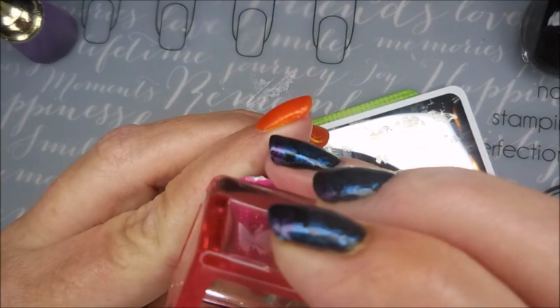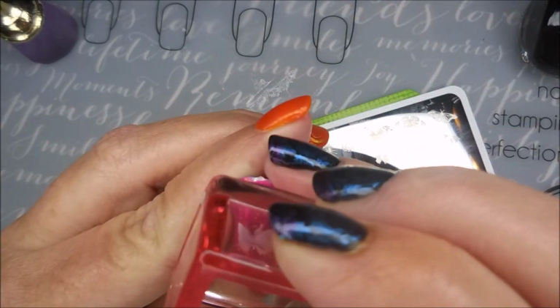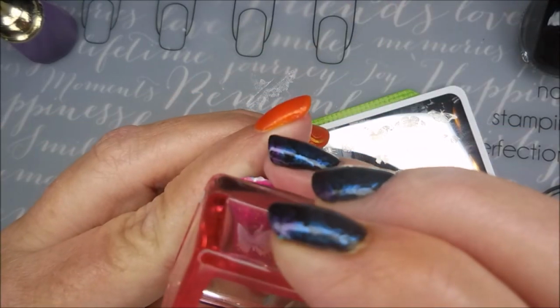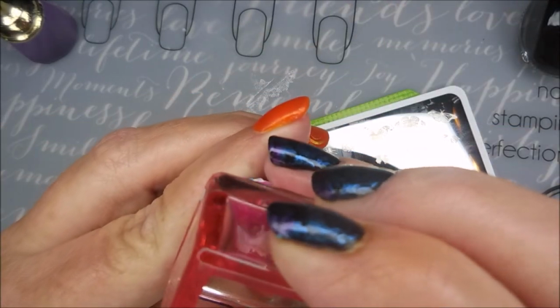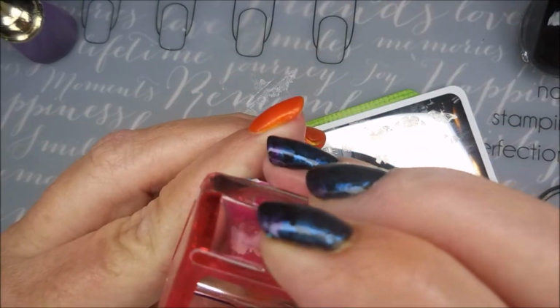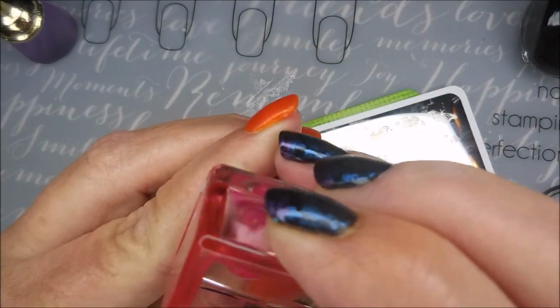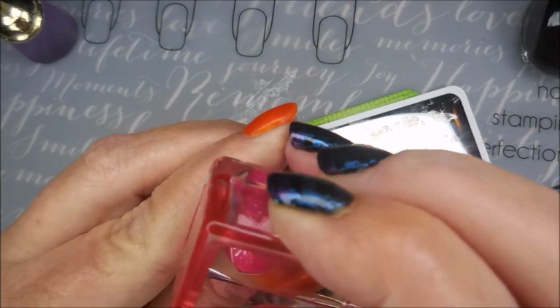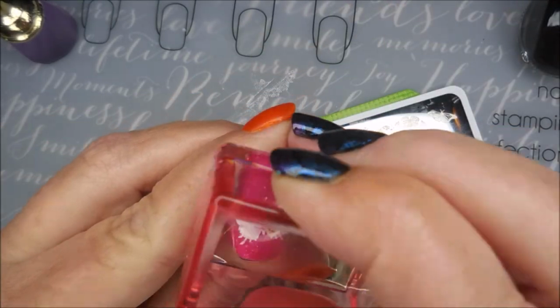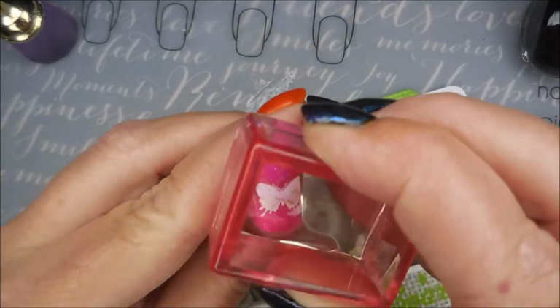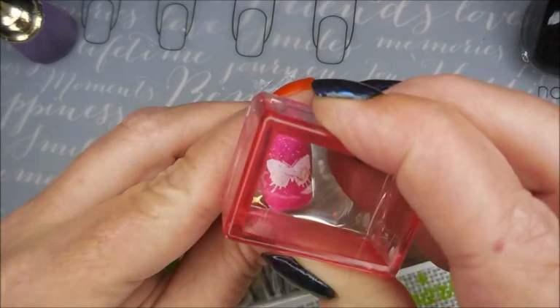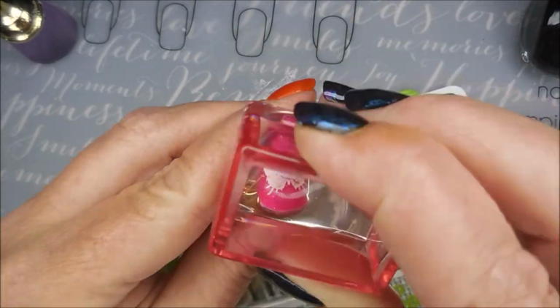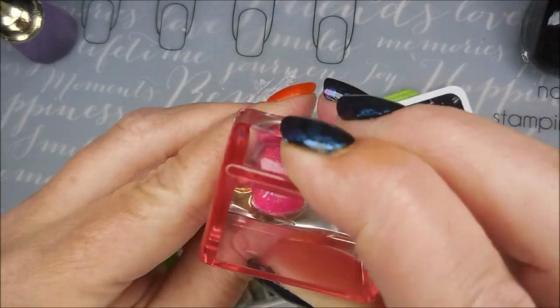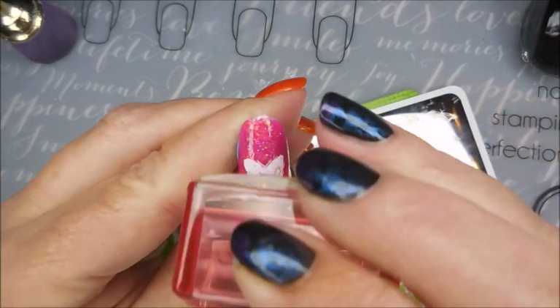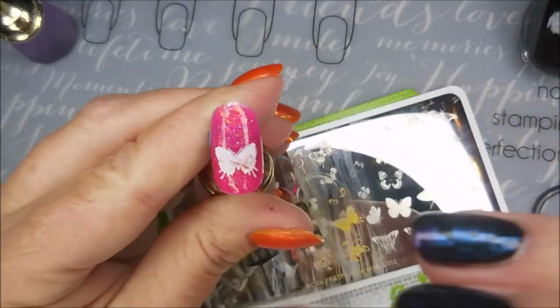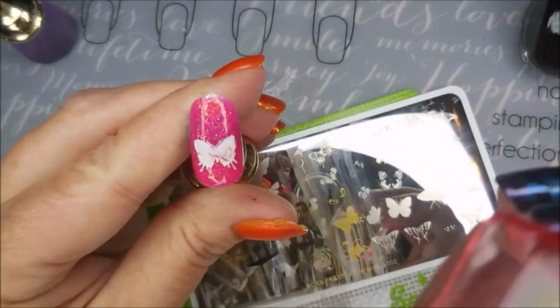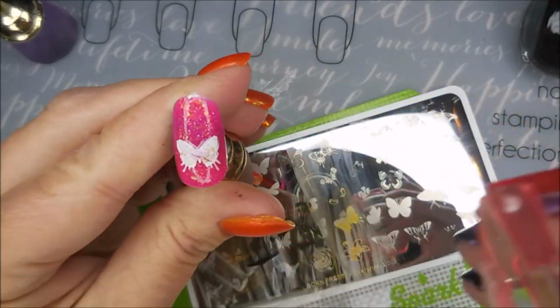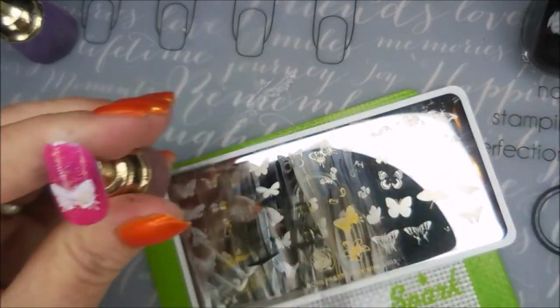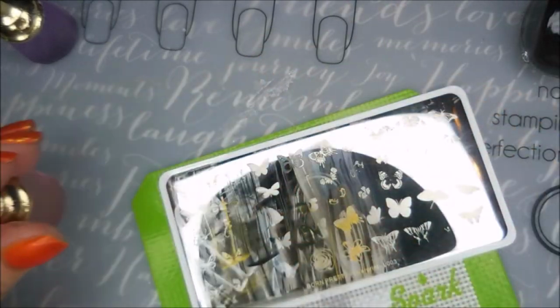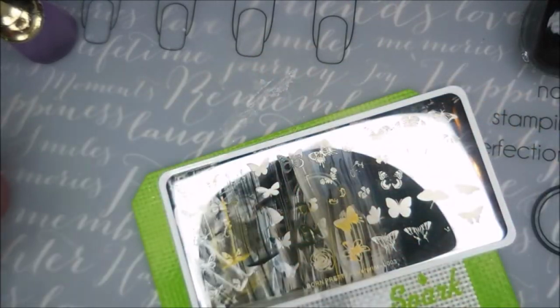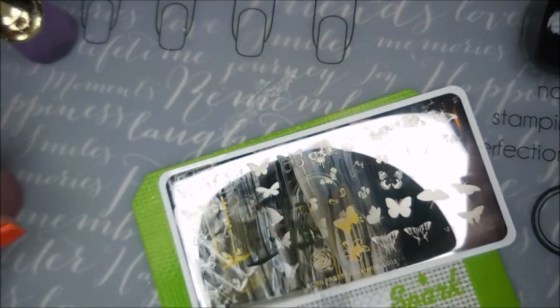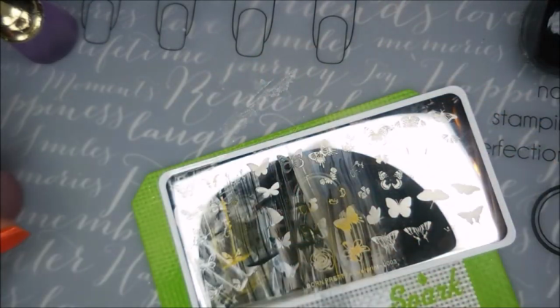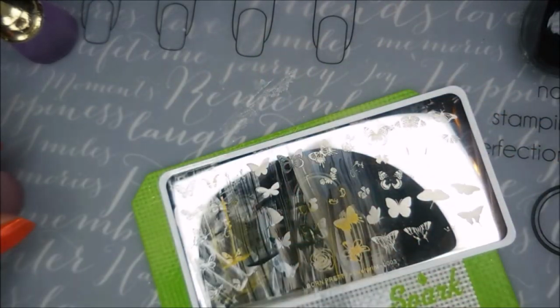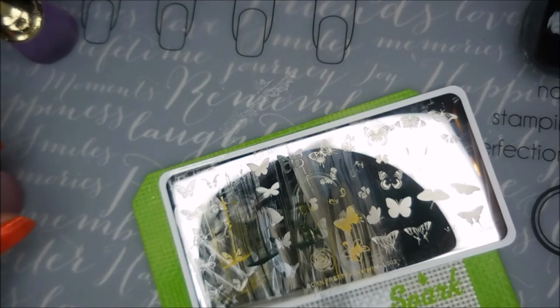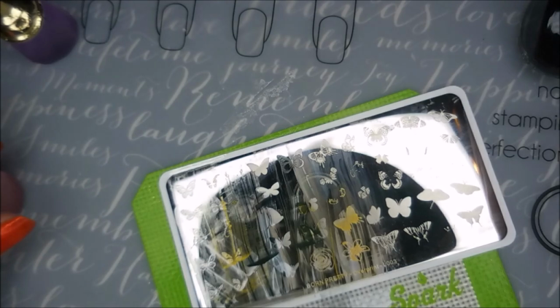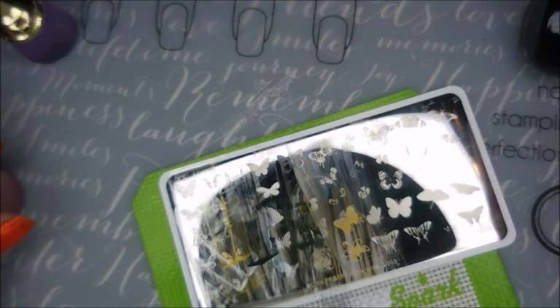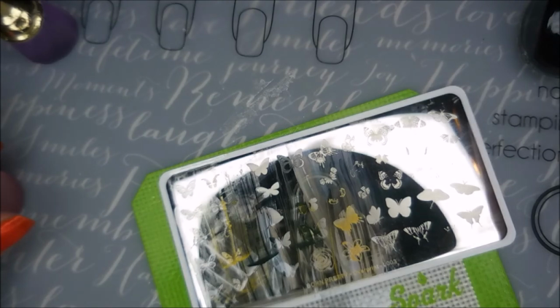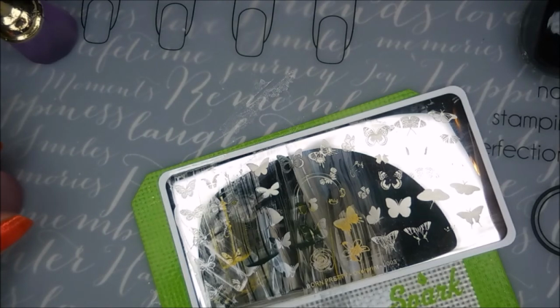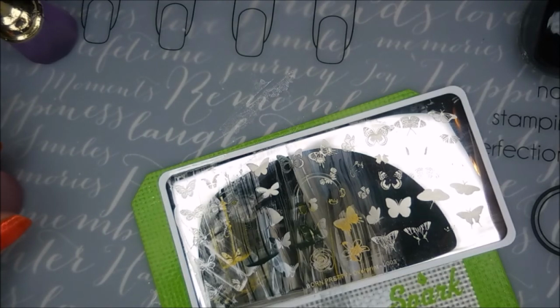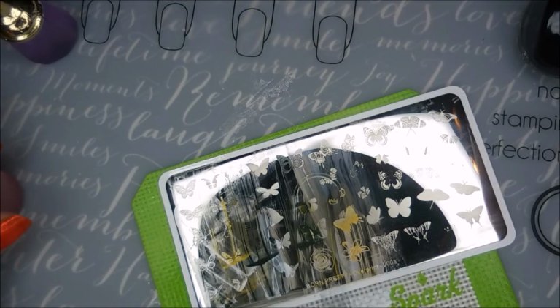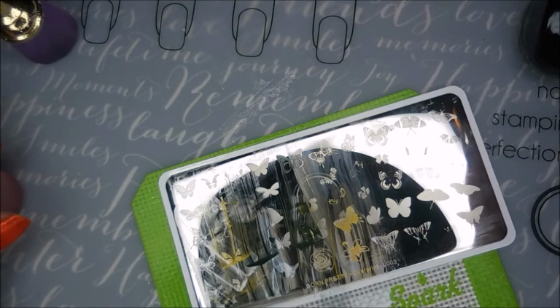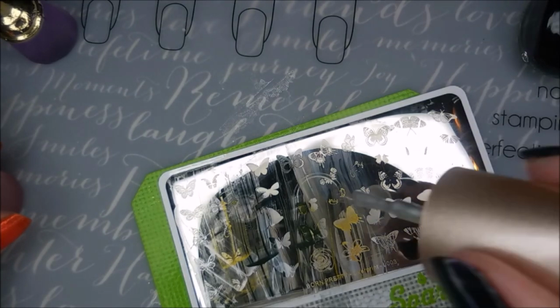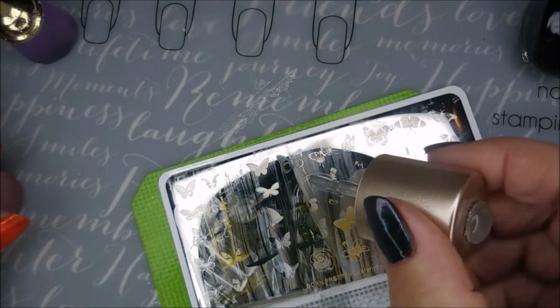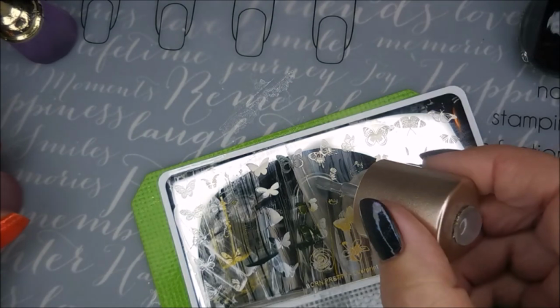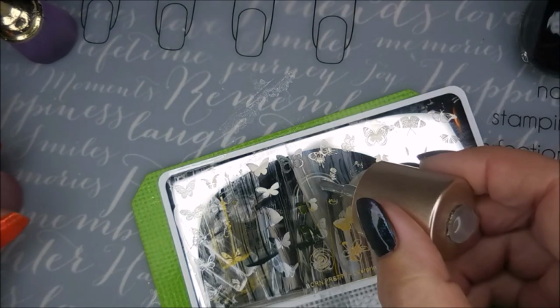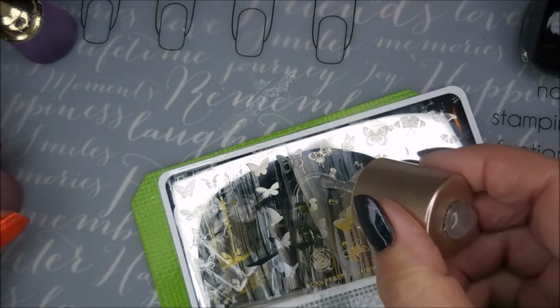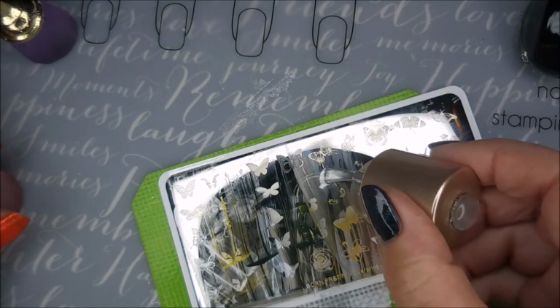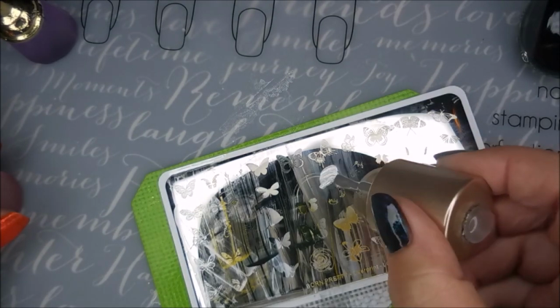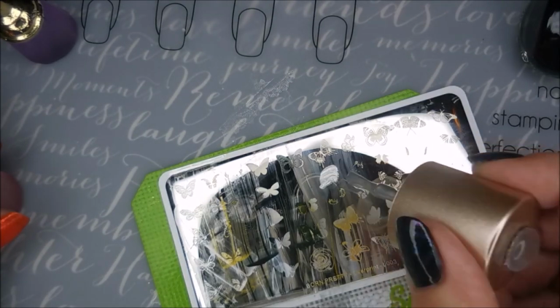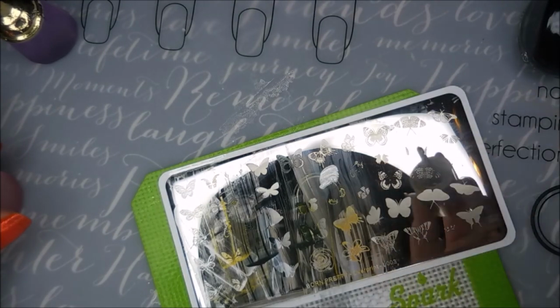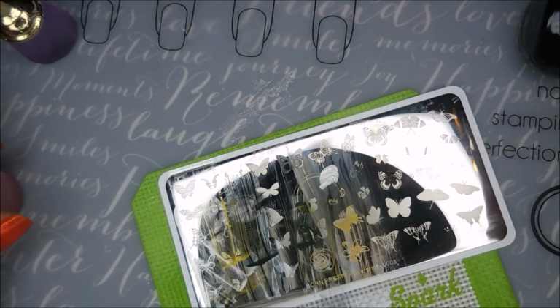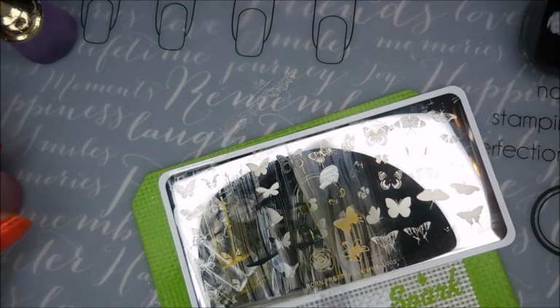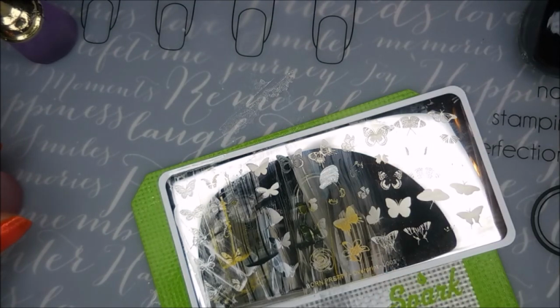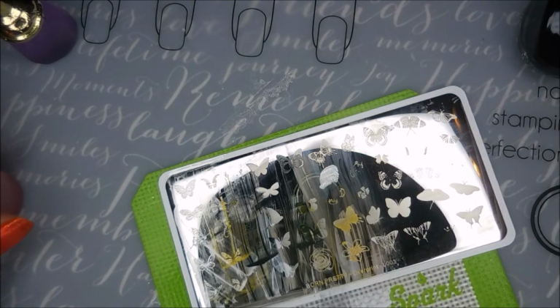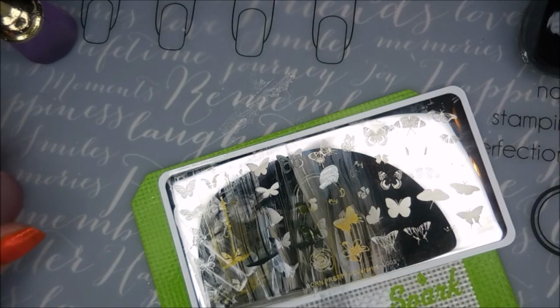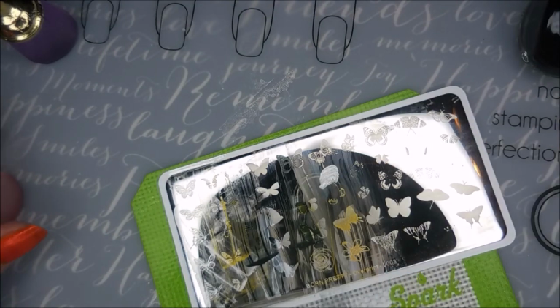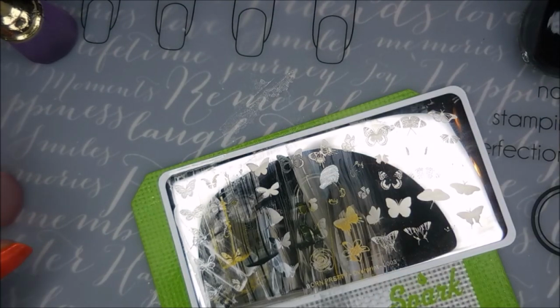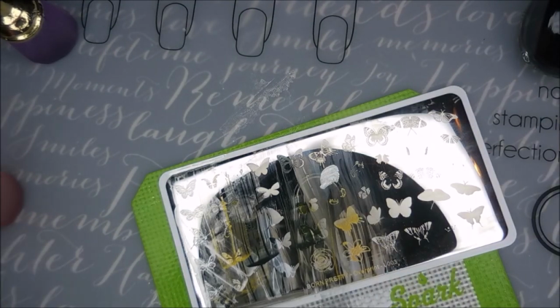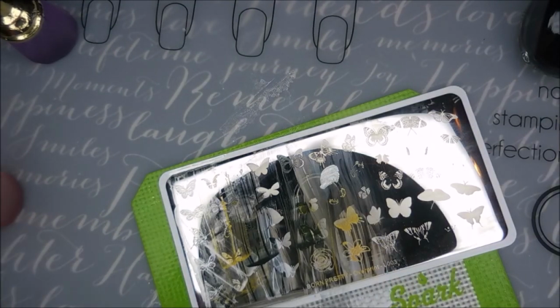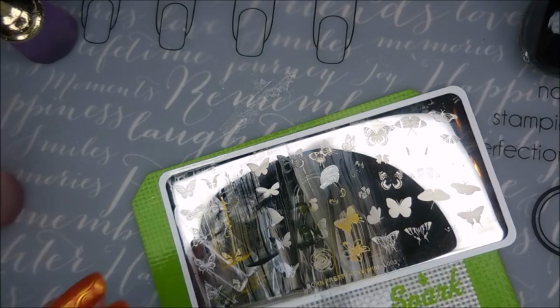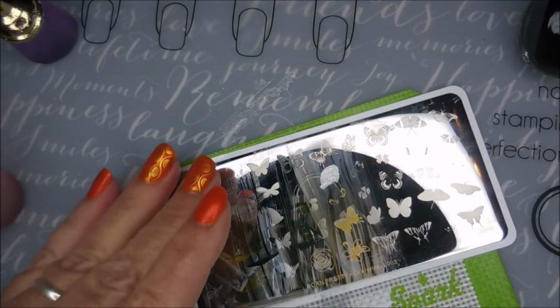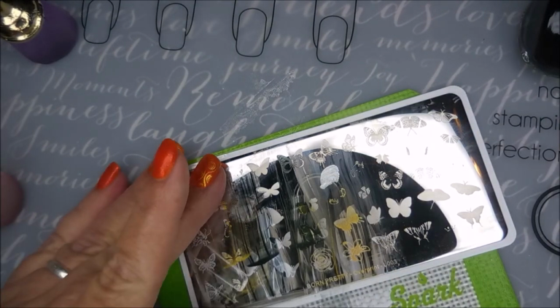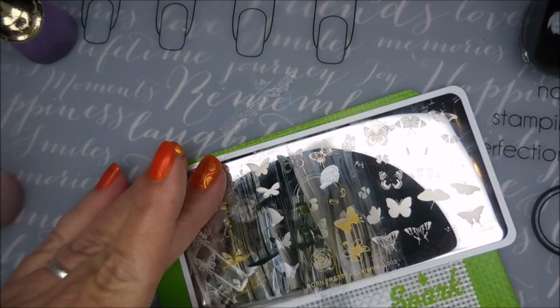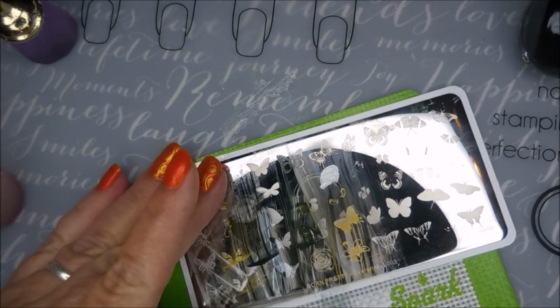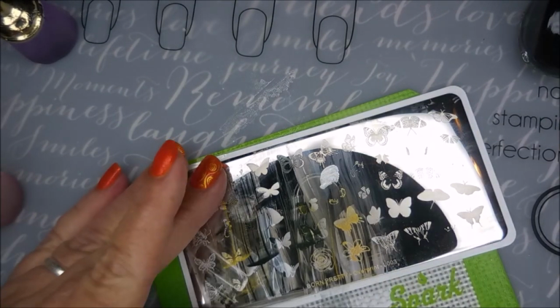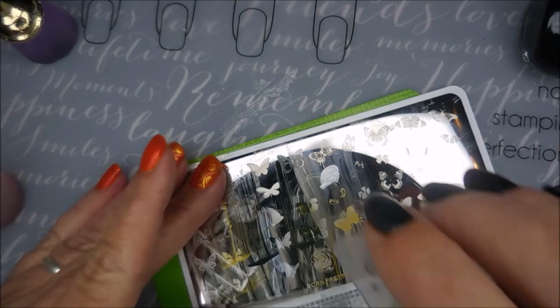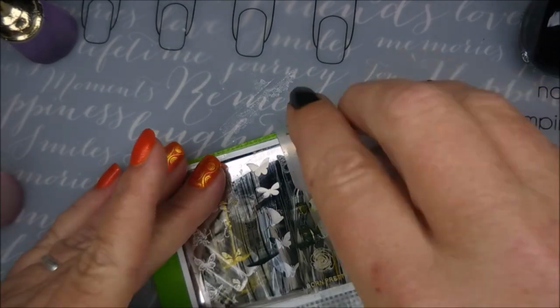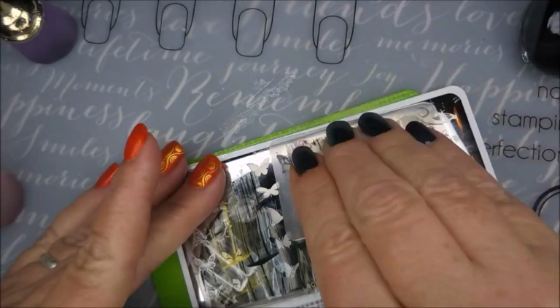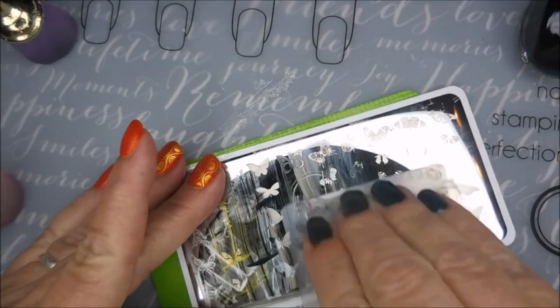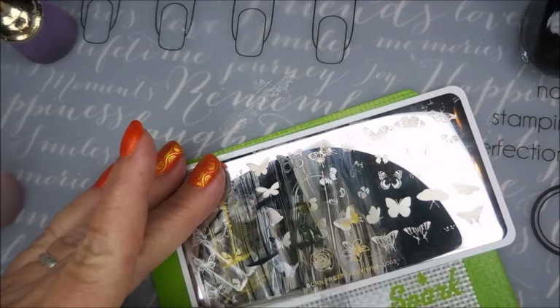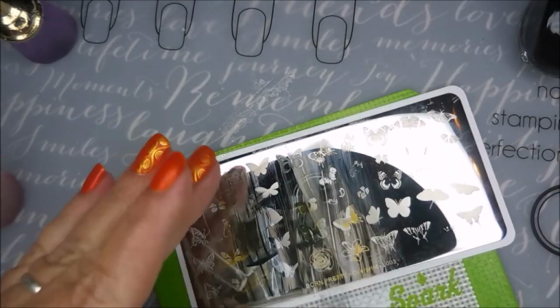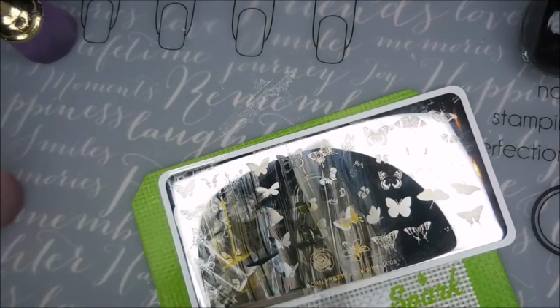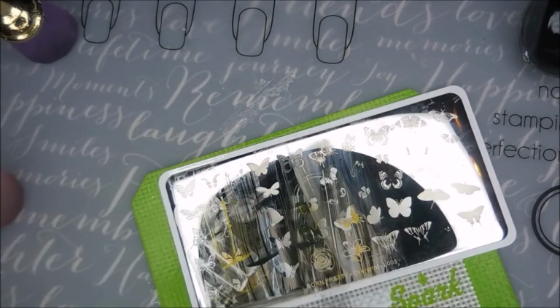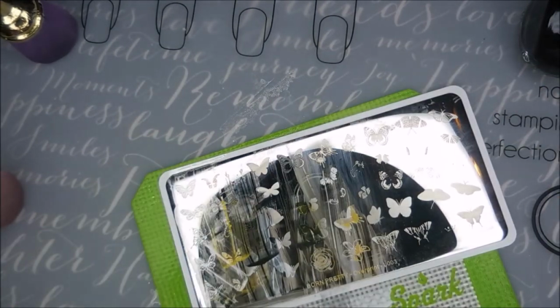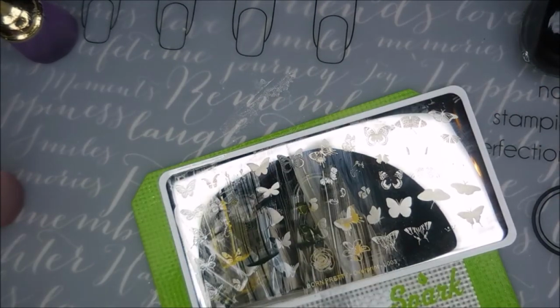That's my ball game right there — I love it. I just have so much fun with this.